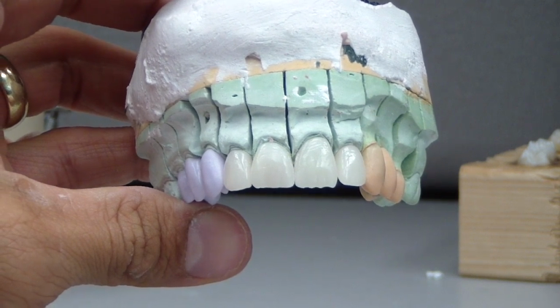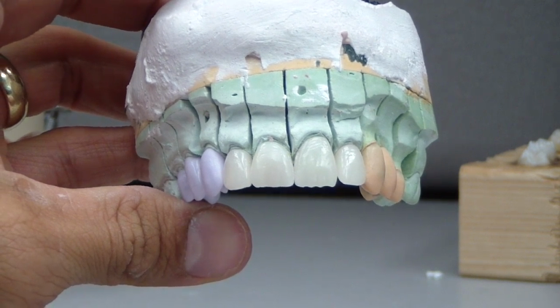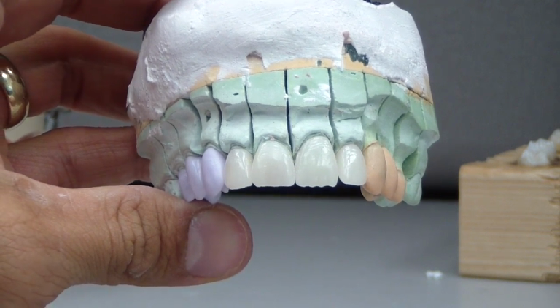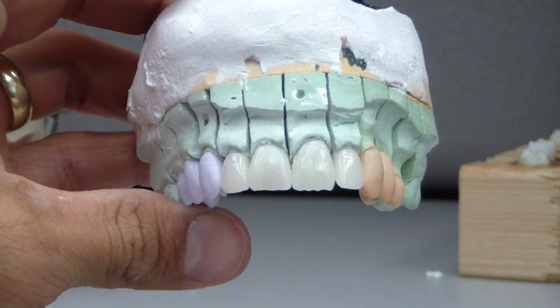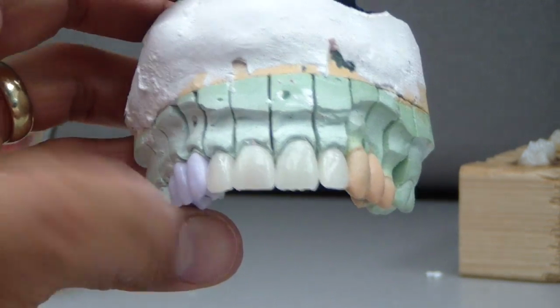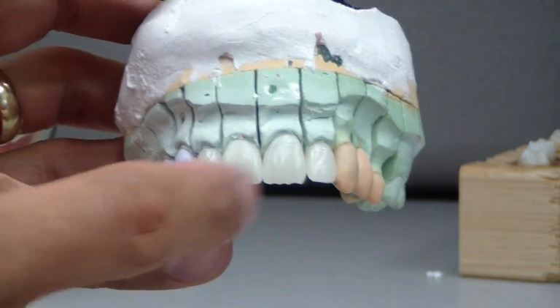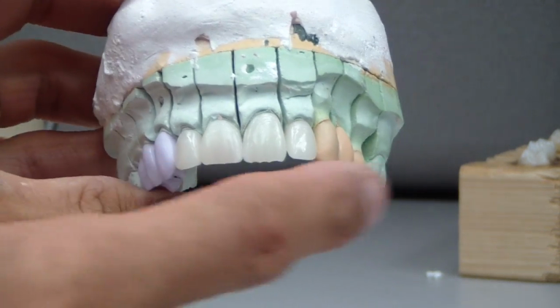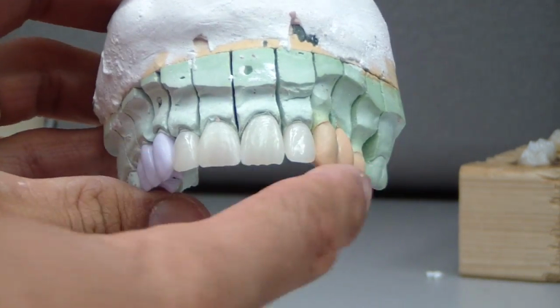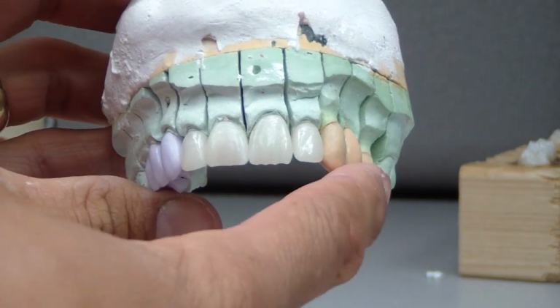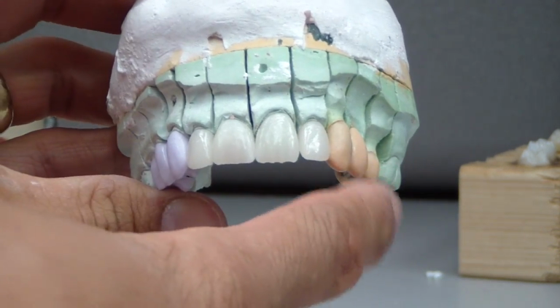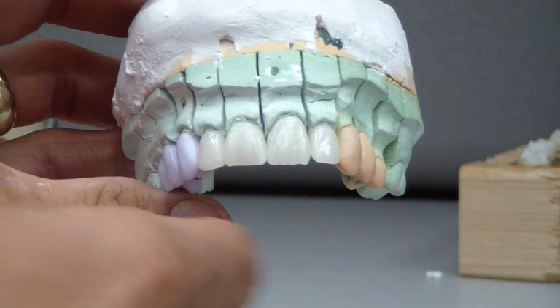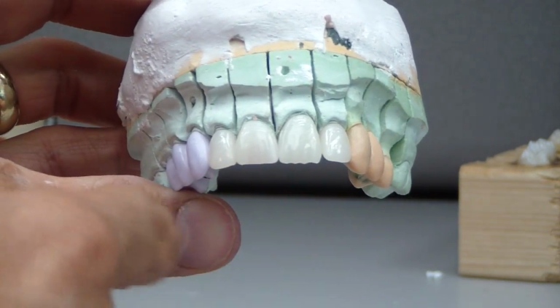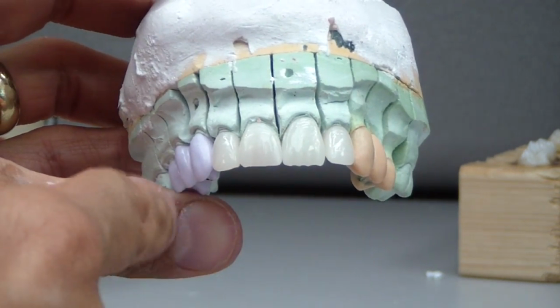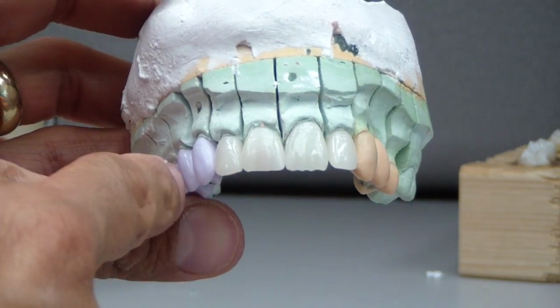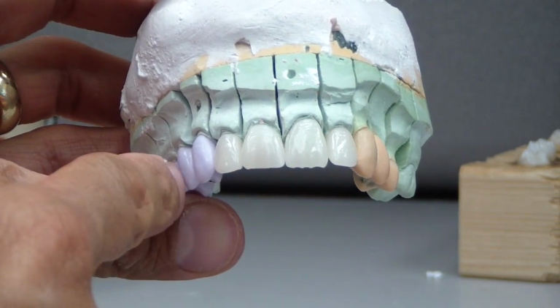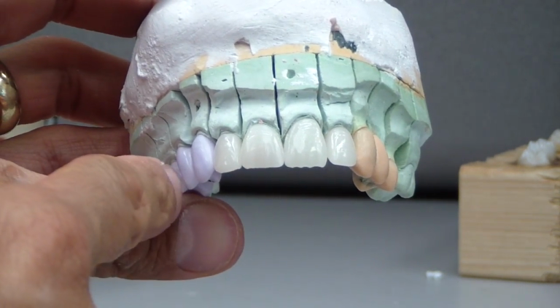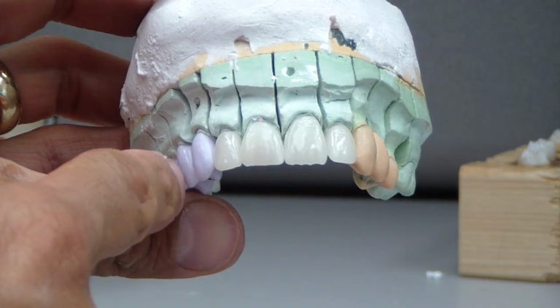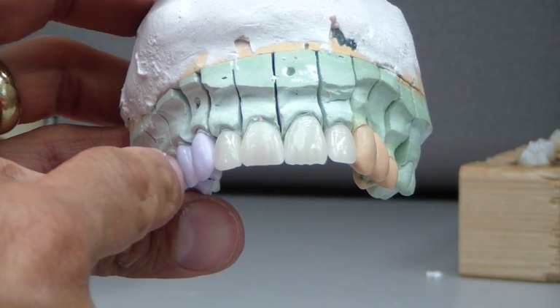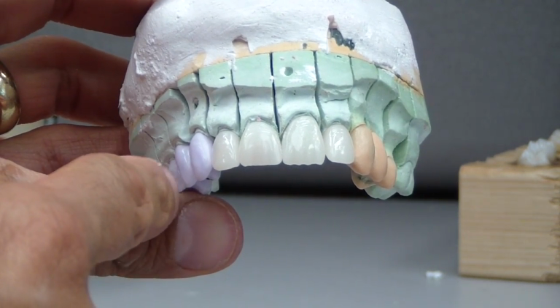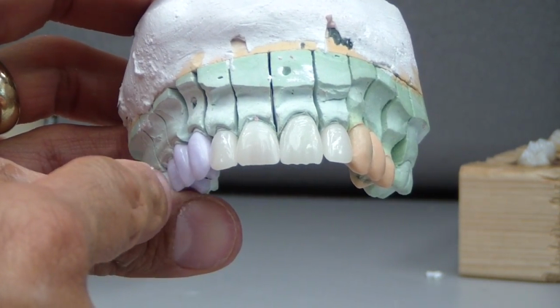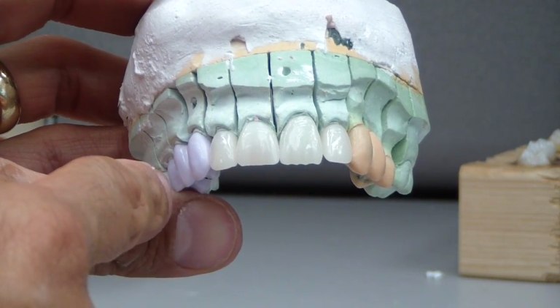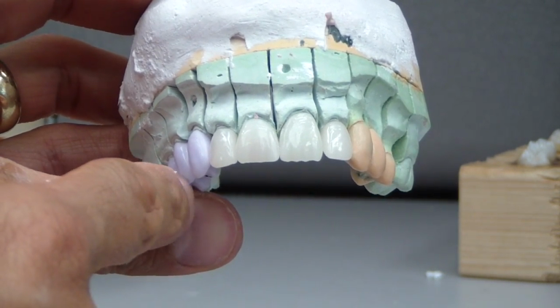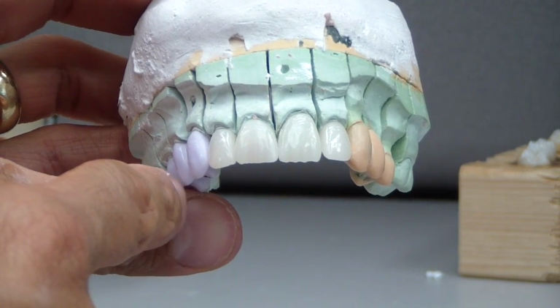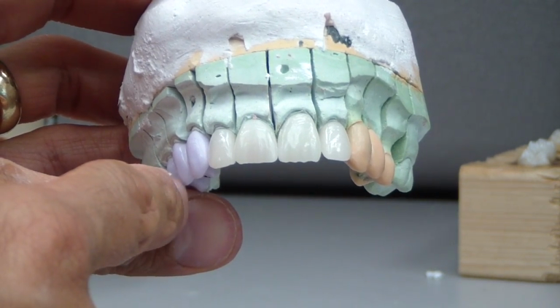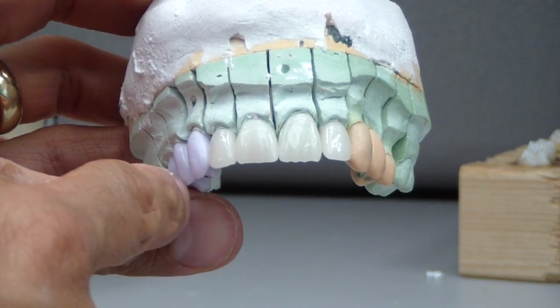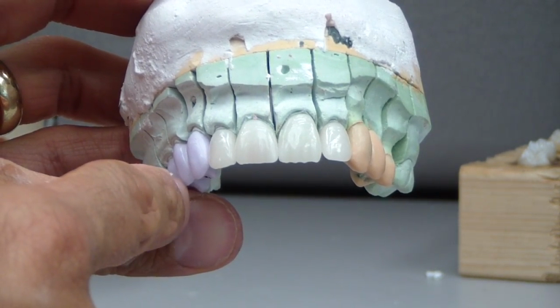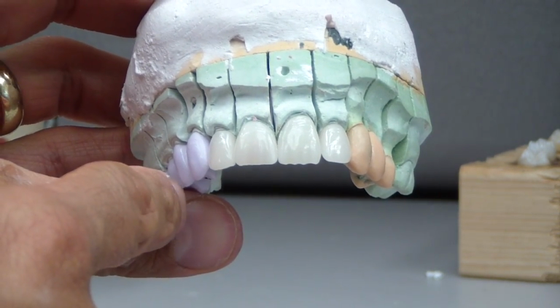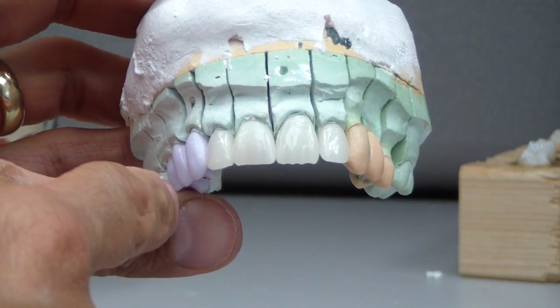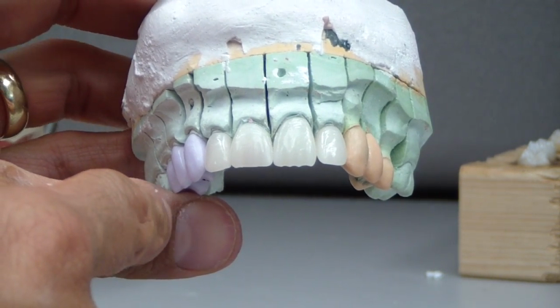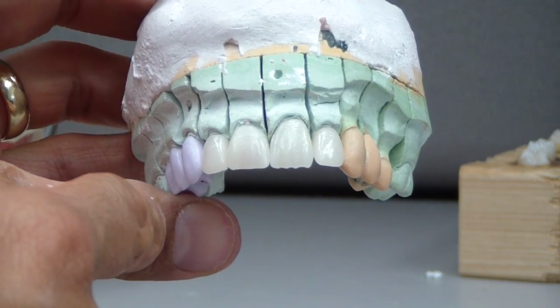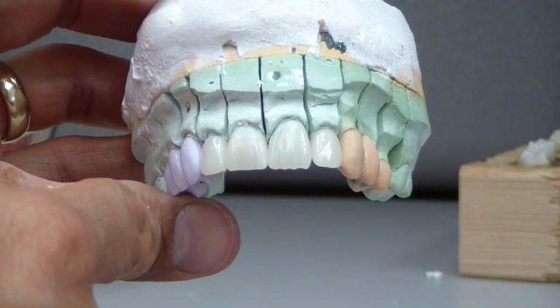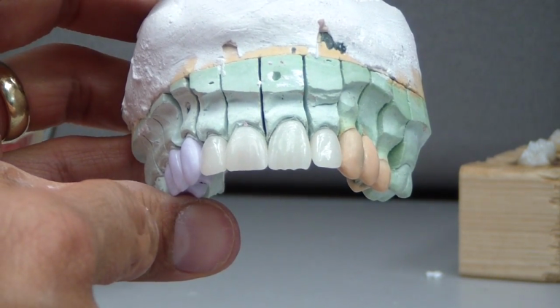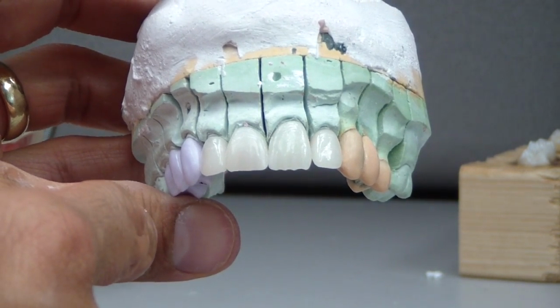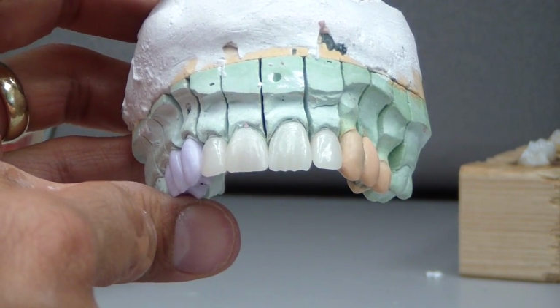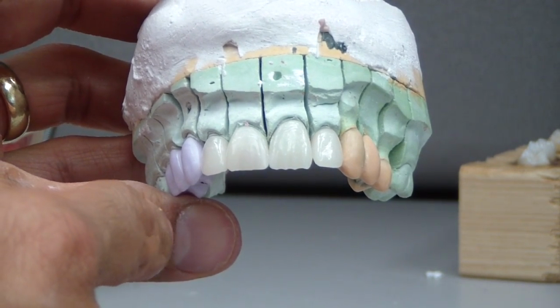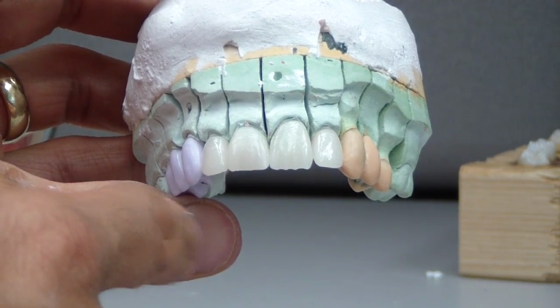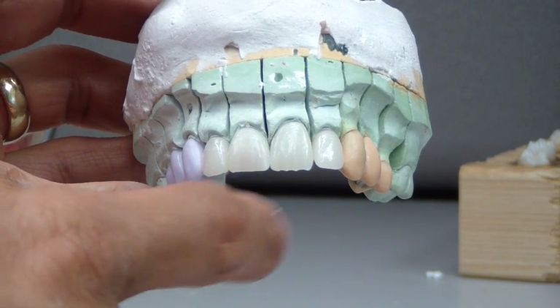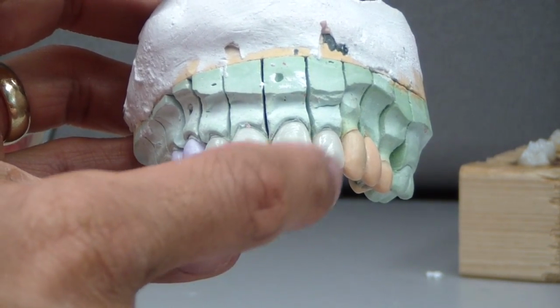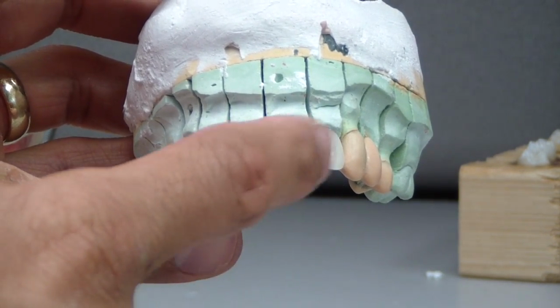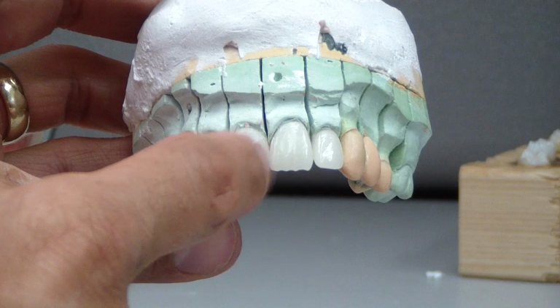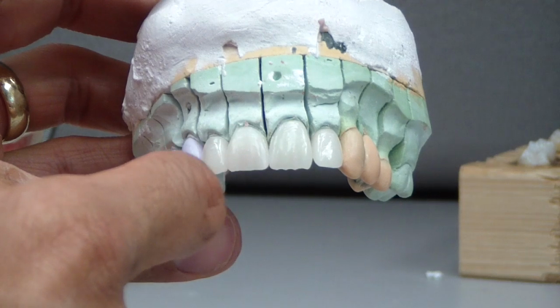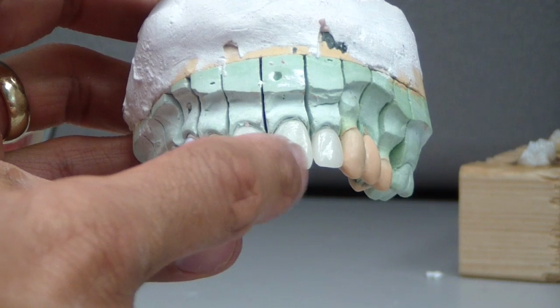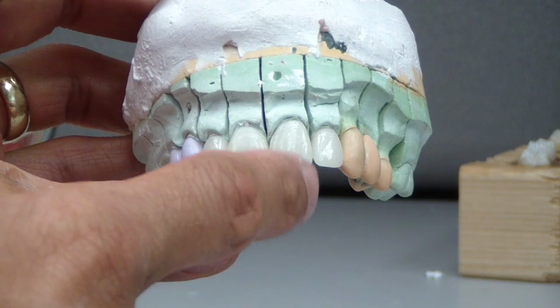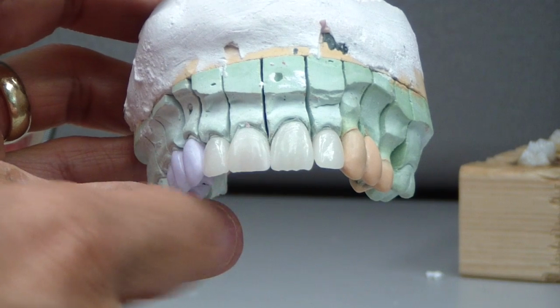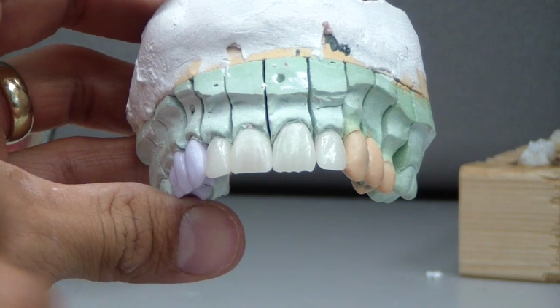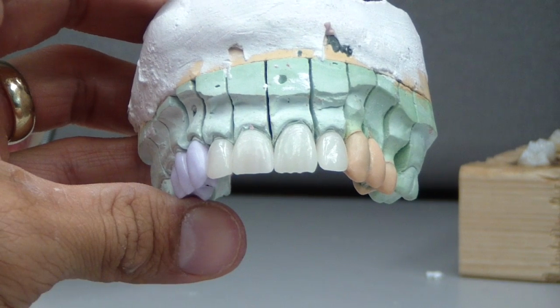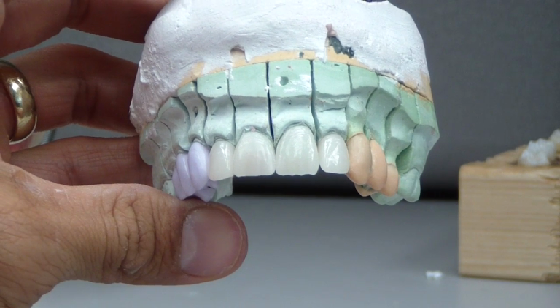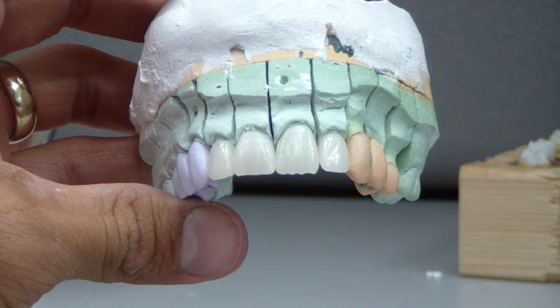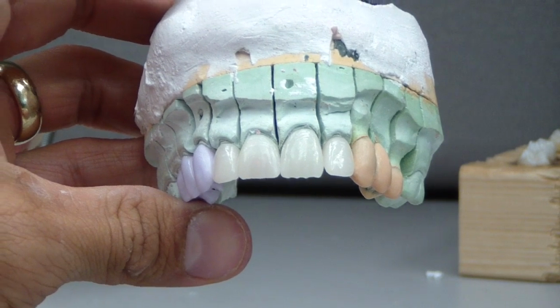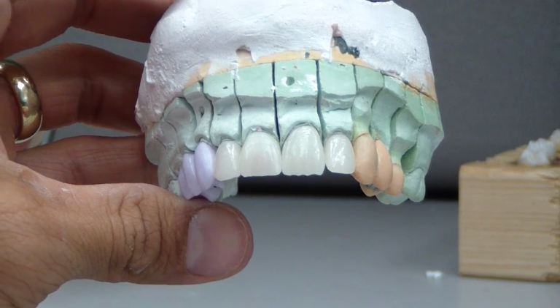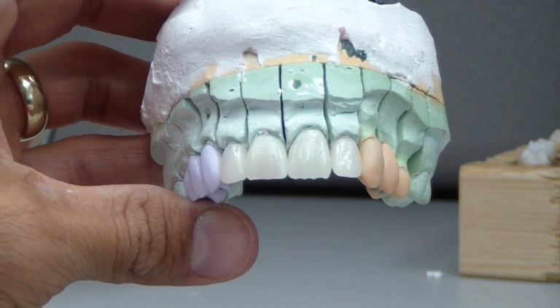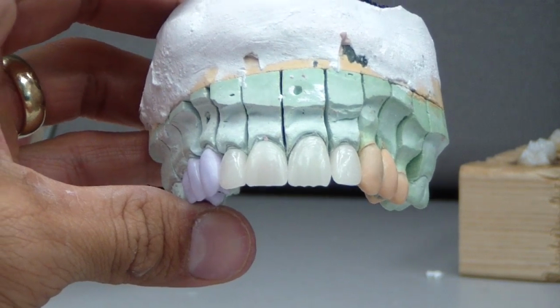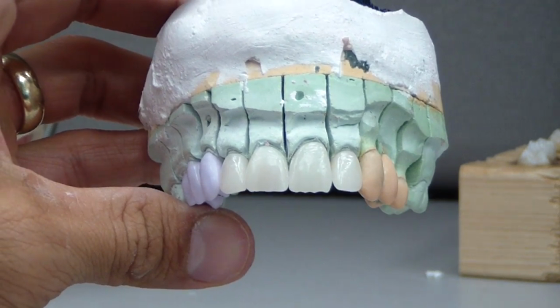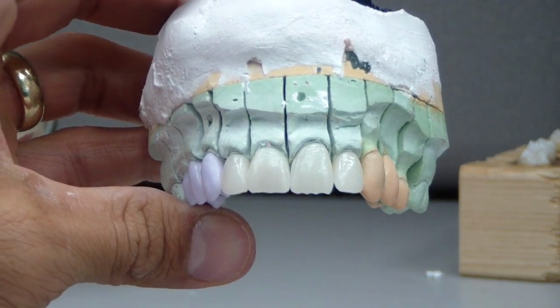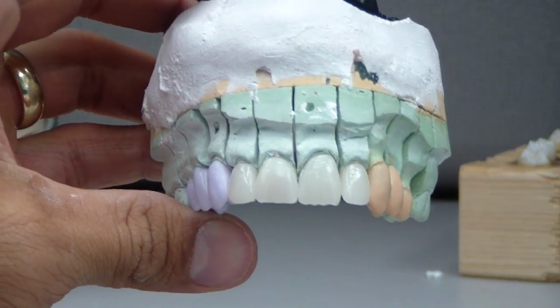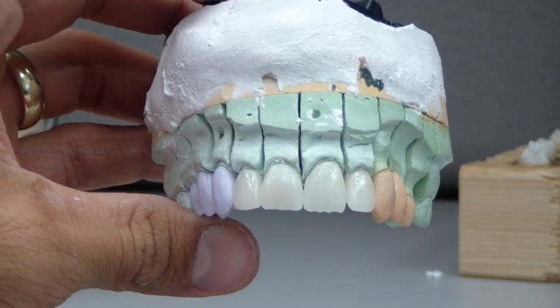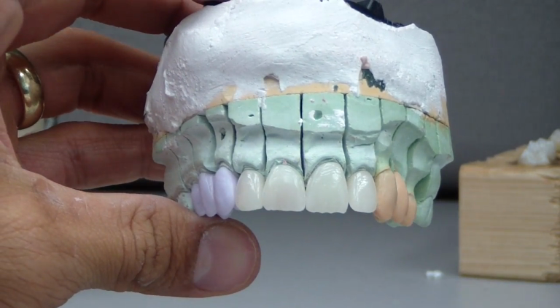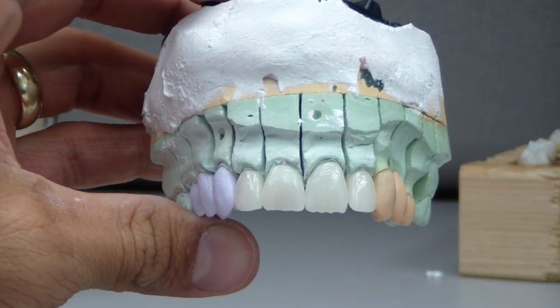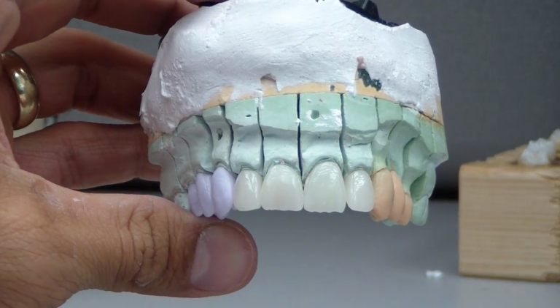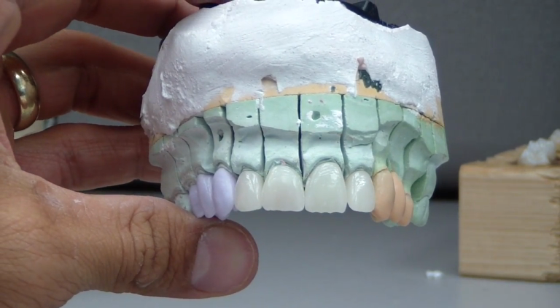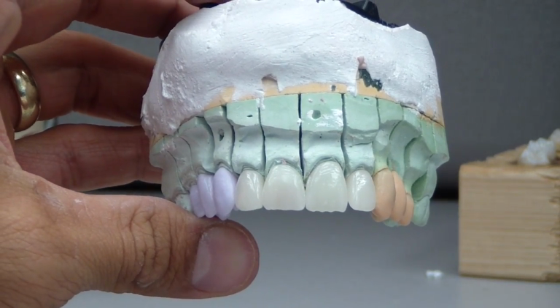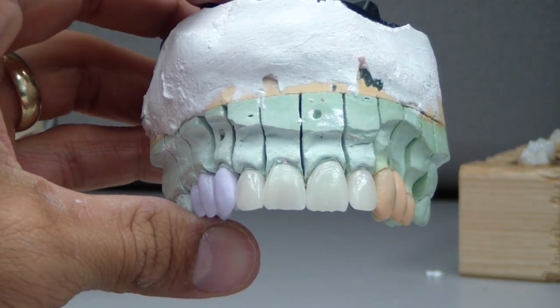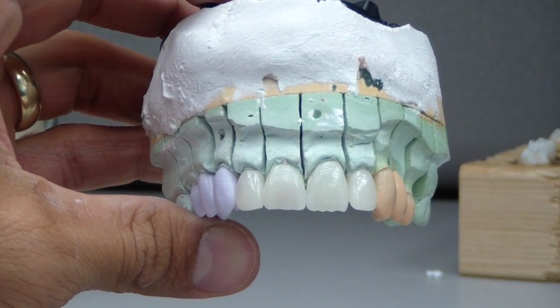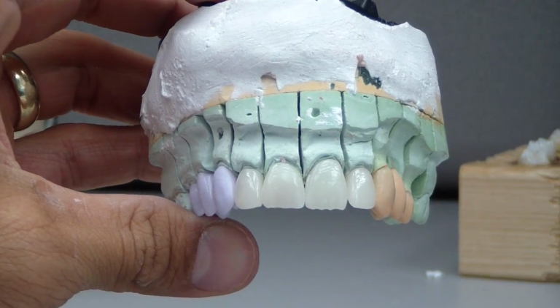Next step: press, crystallize — I'm going to do the recrystallization right now — and then incisal translucency. Try it. Cheers.